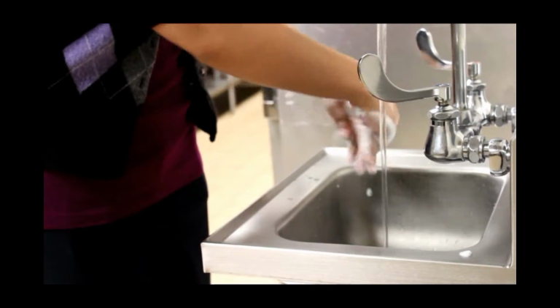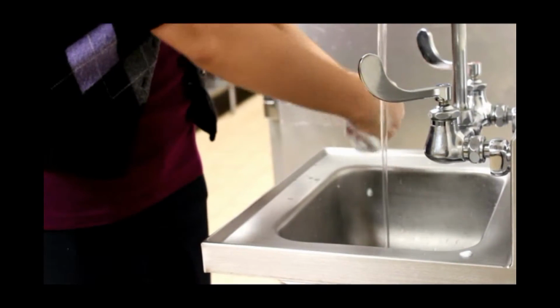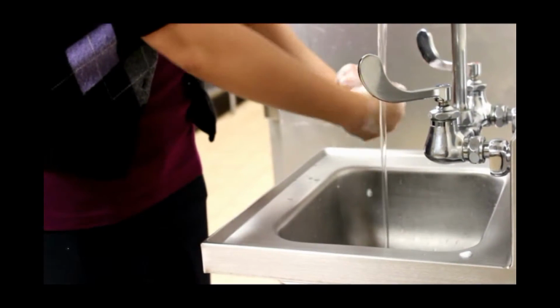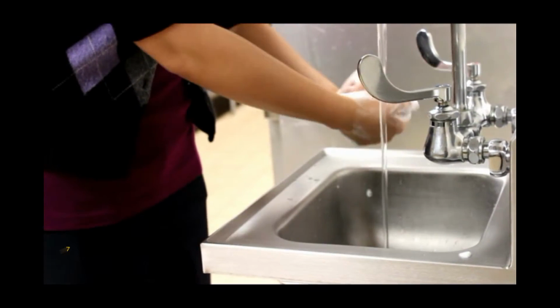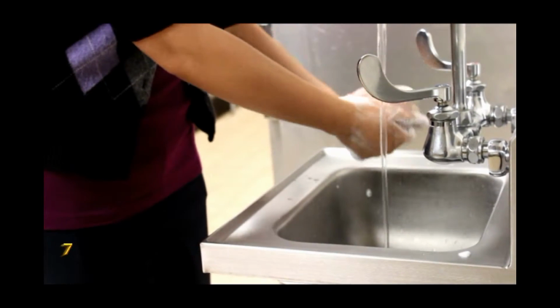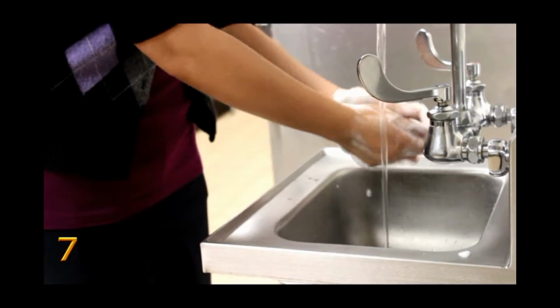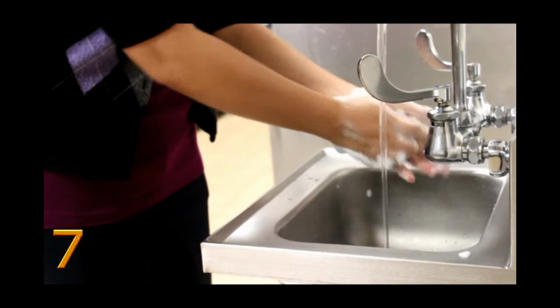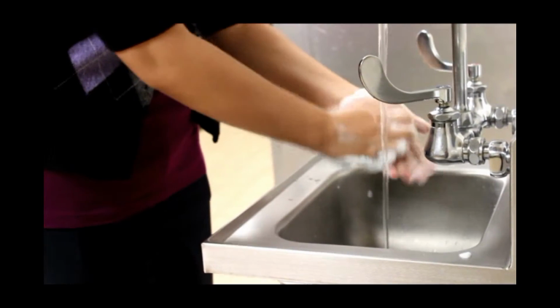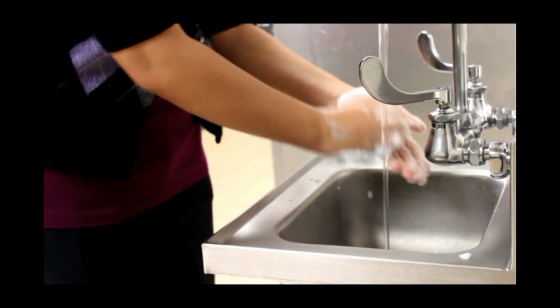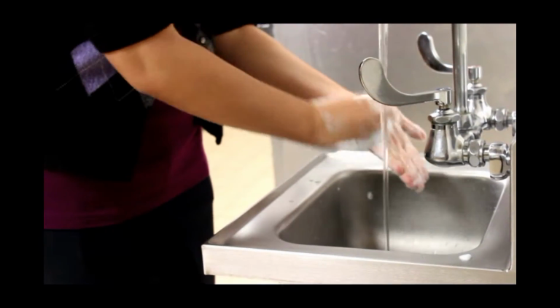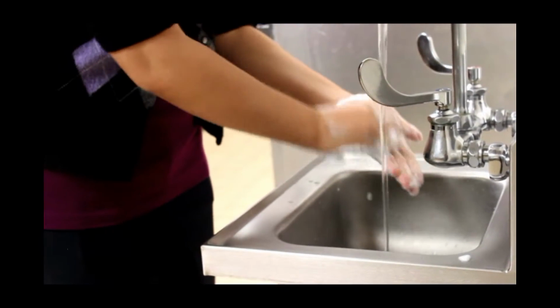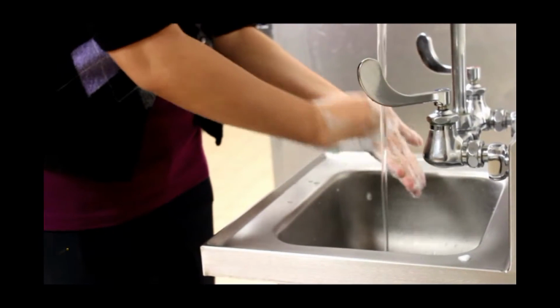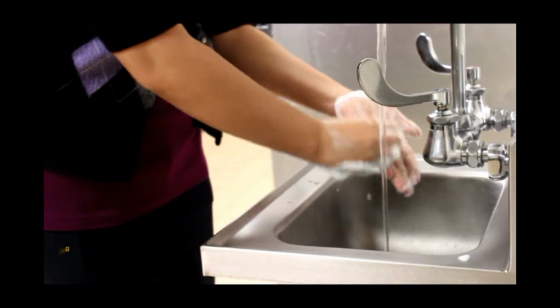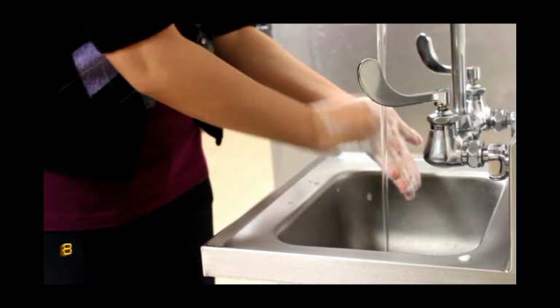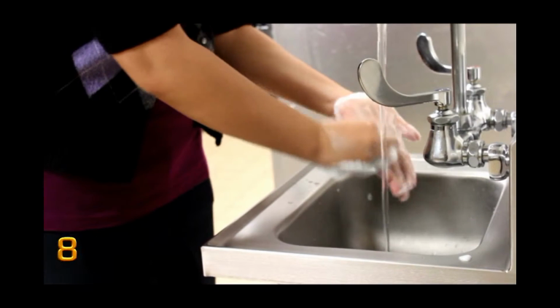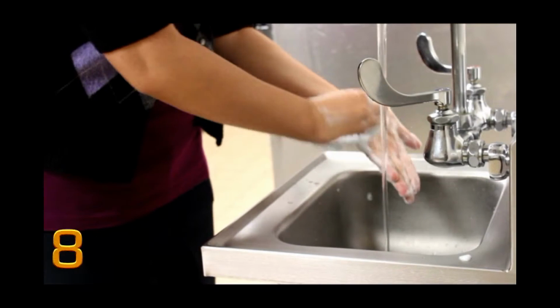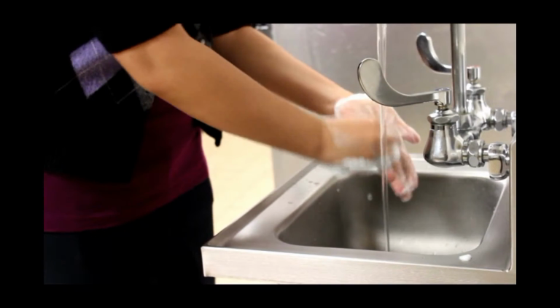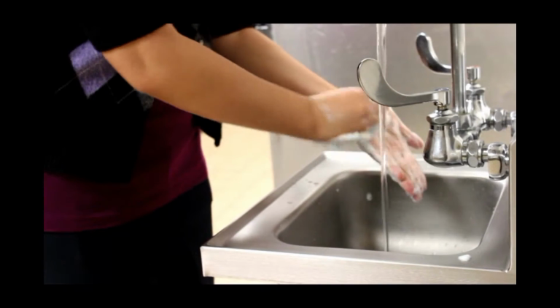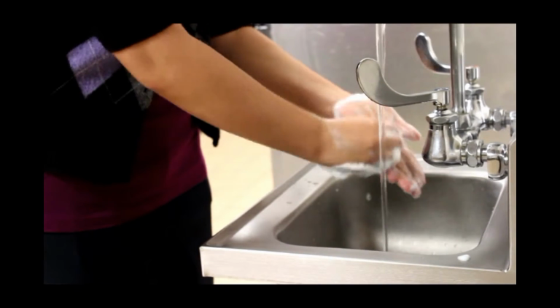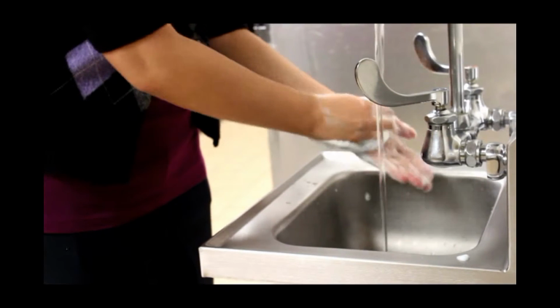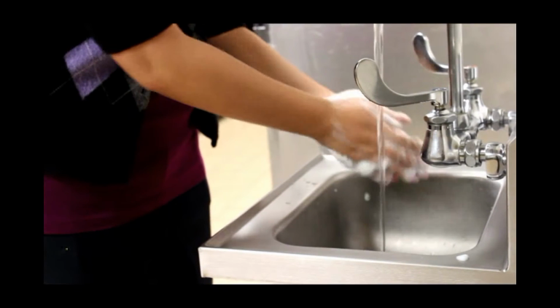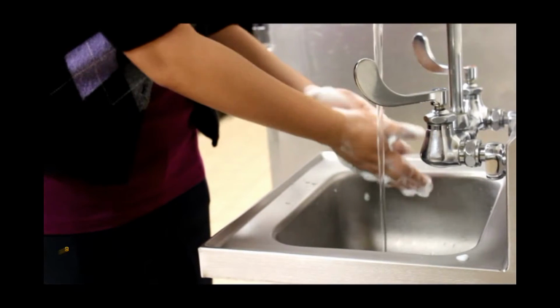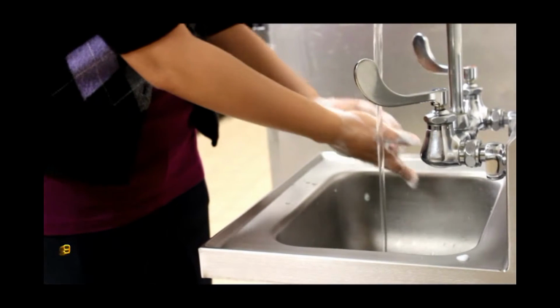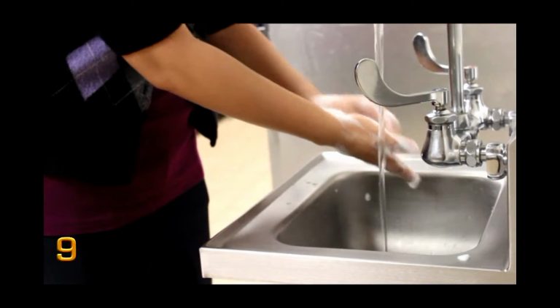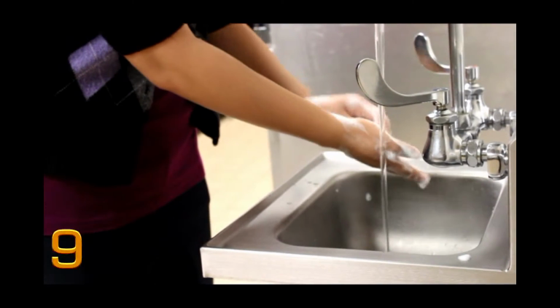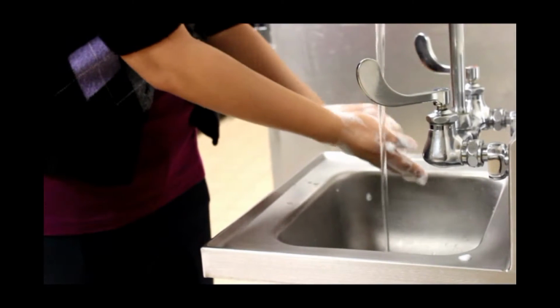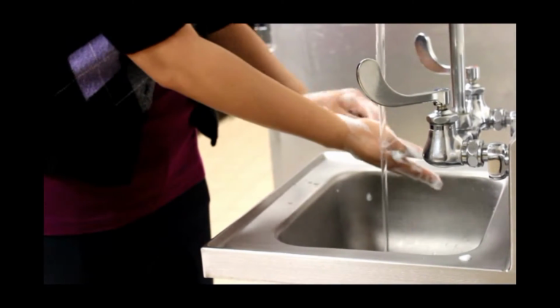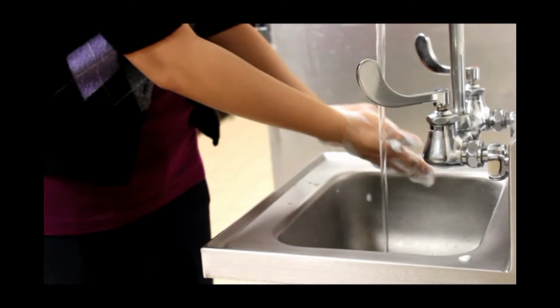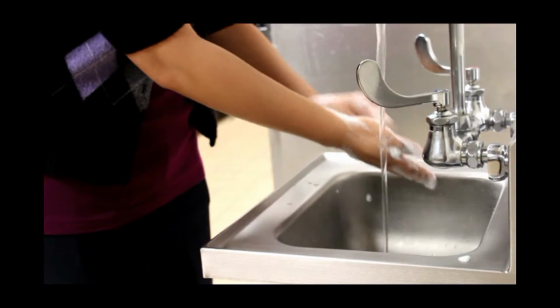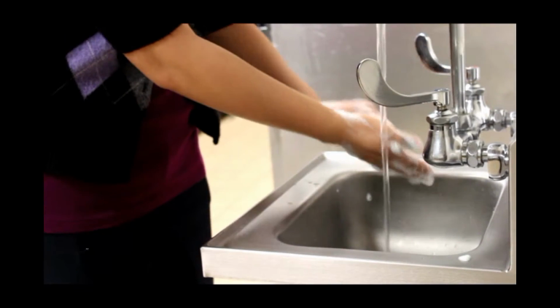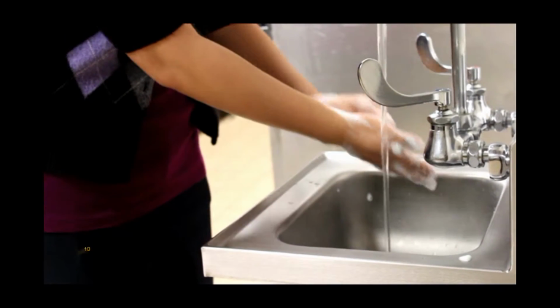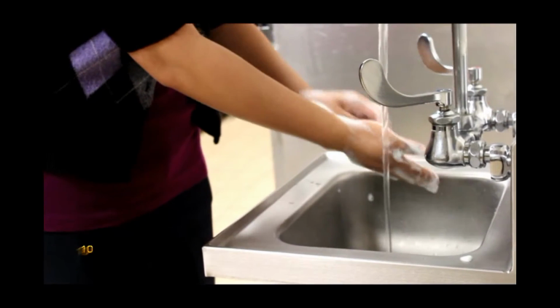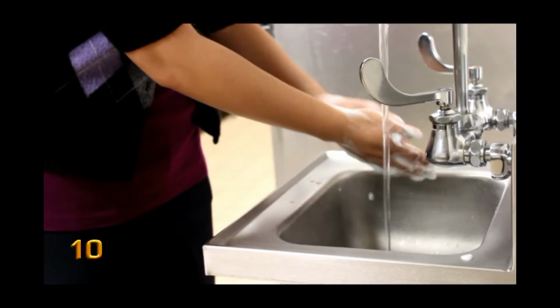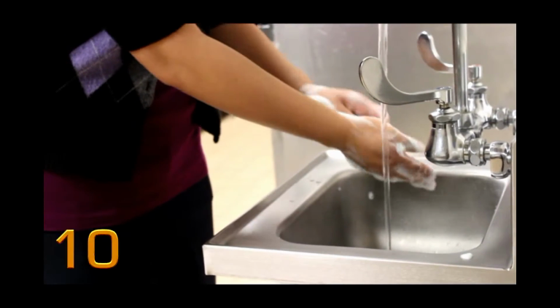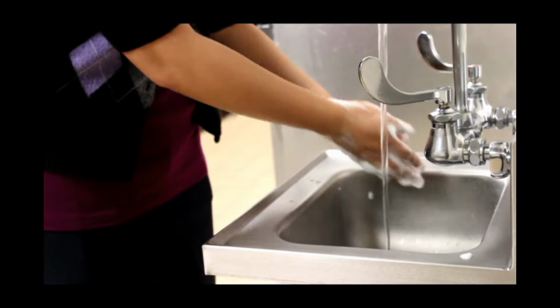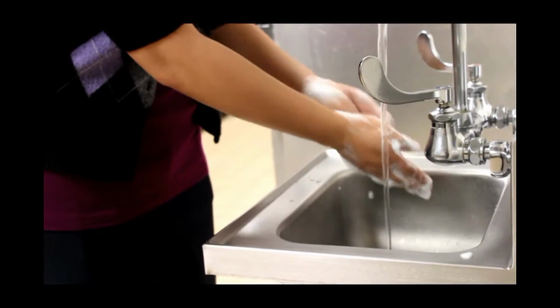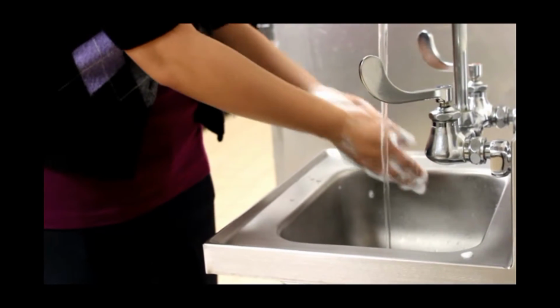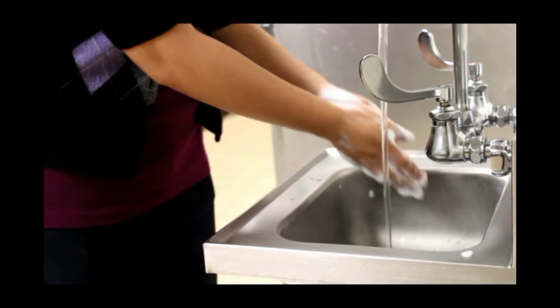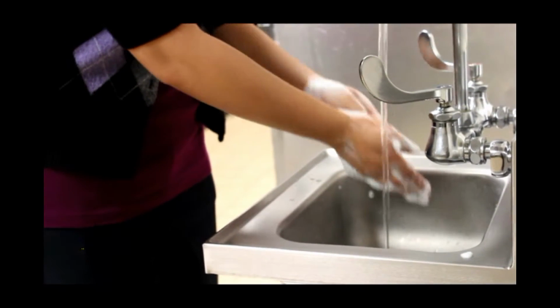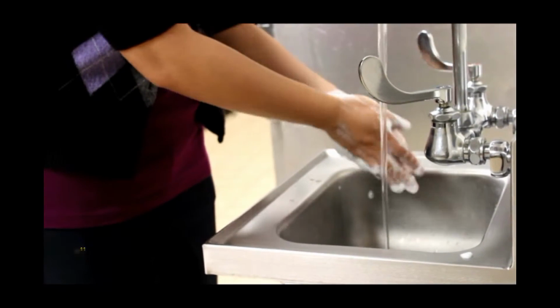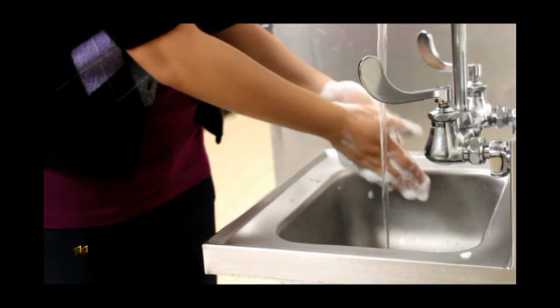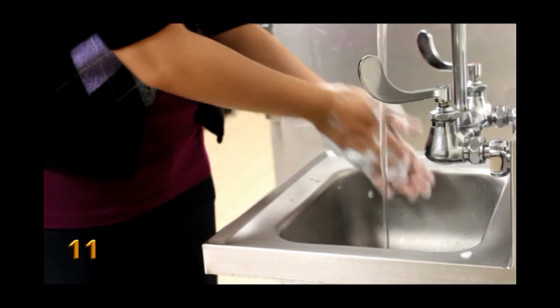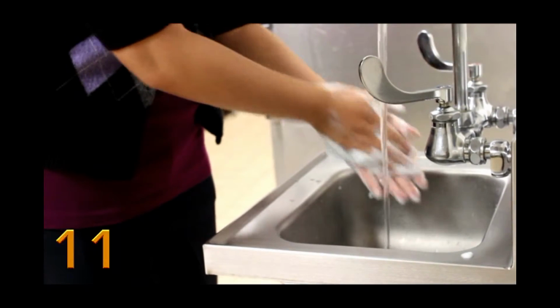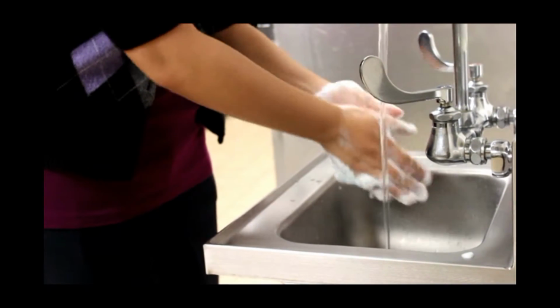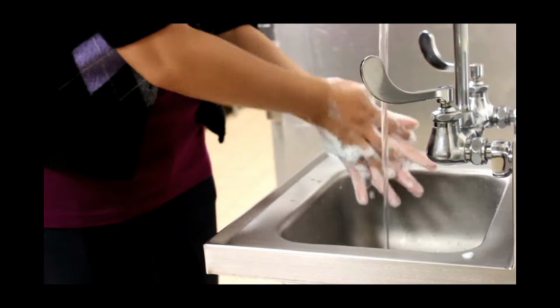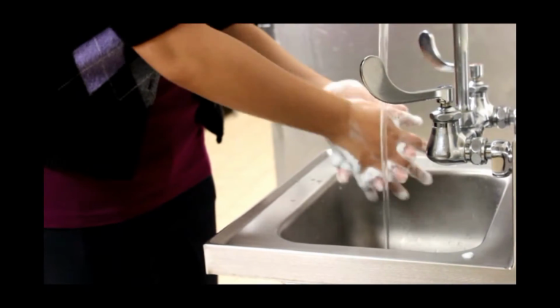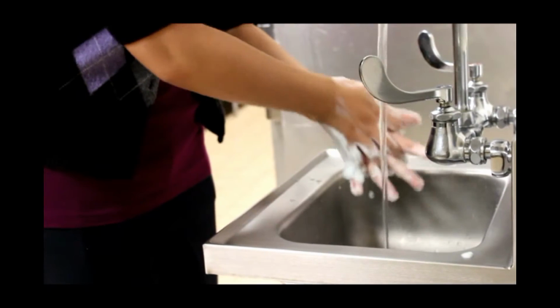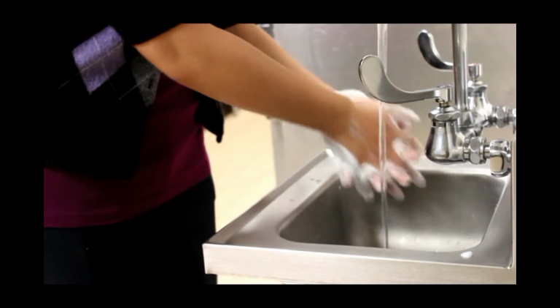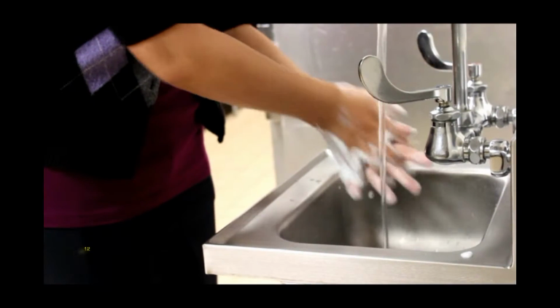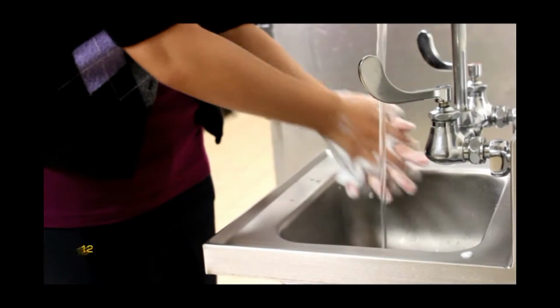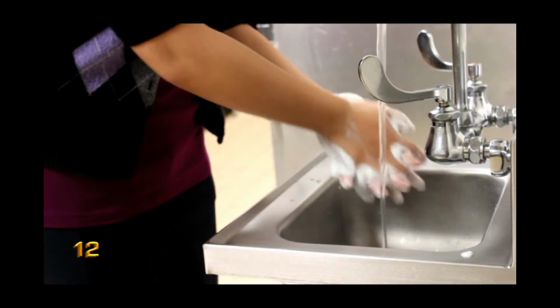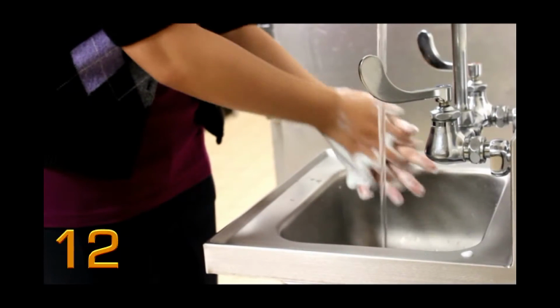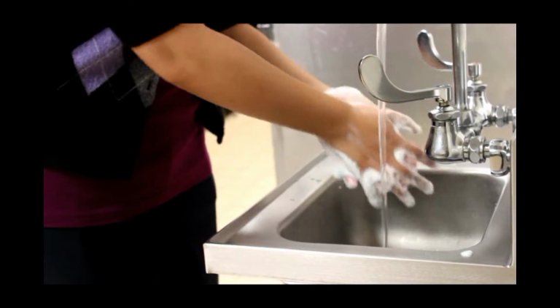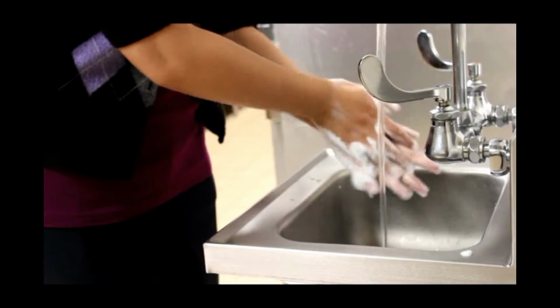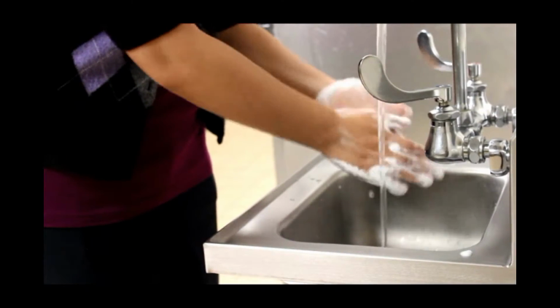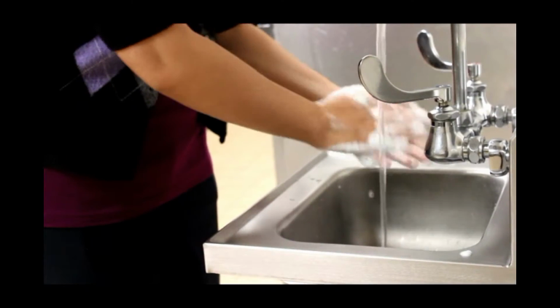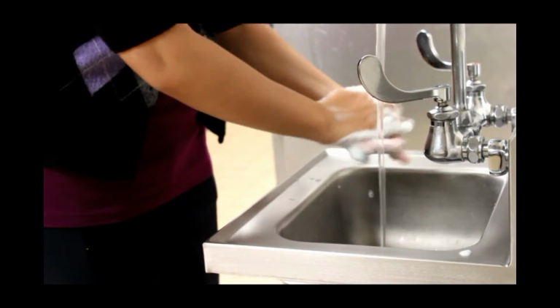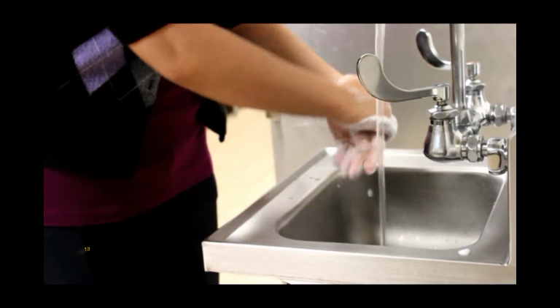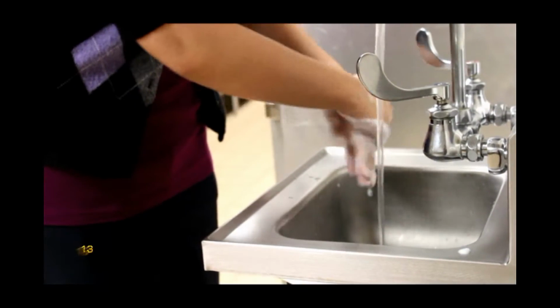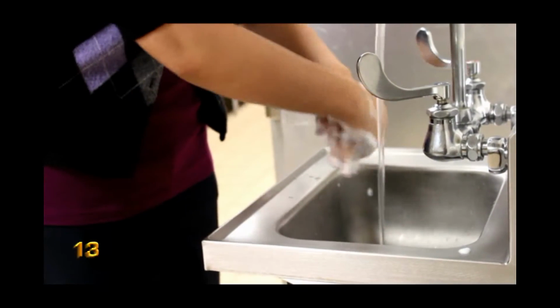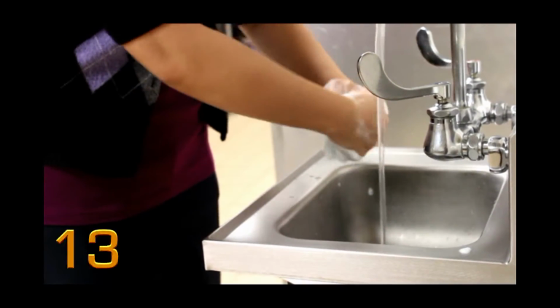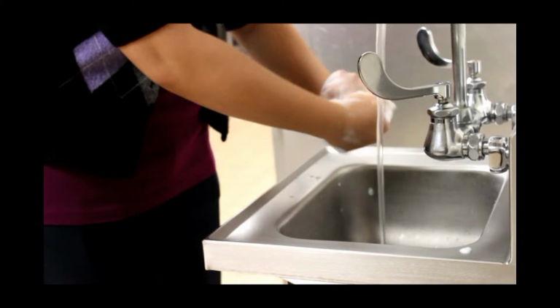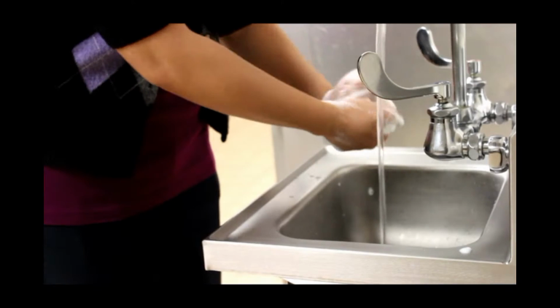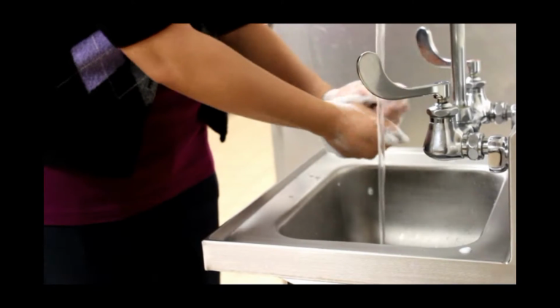Scrub your hands for at least 20 to 30 seconds. A good rule of thumb is to sing the song Happy Birthday twice.